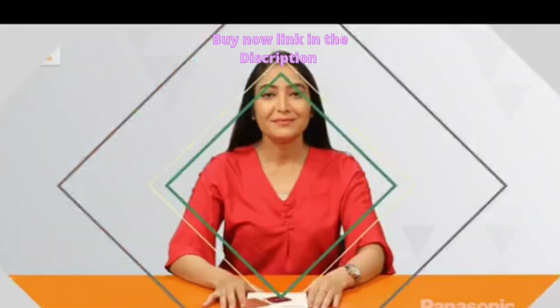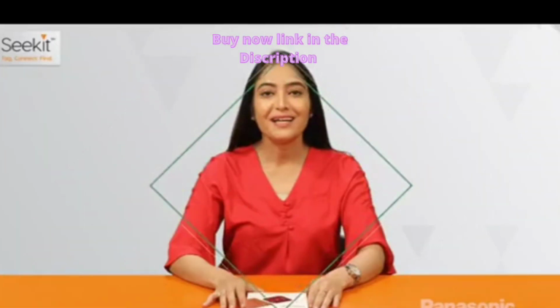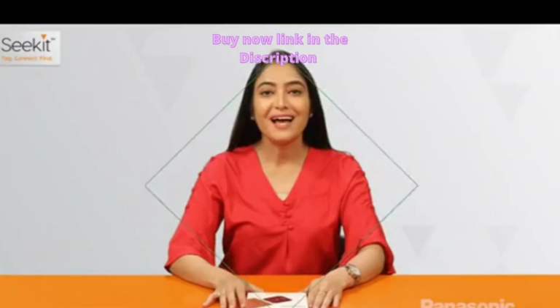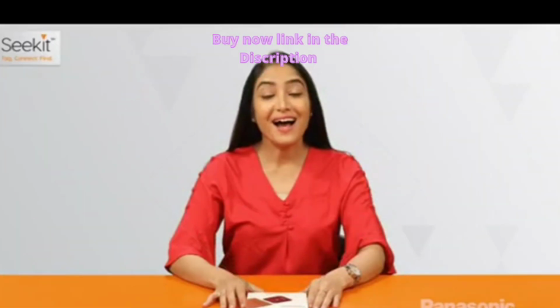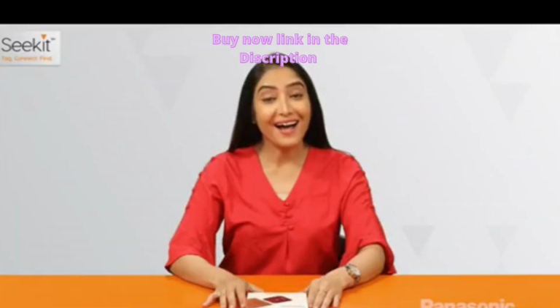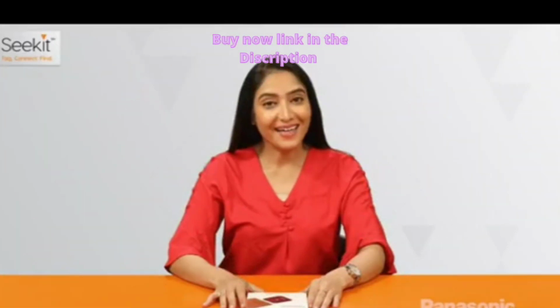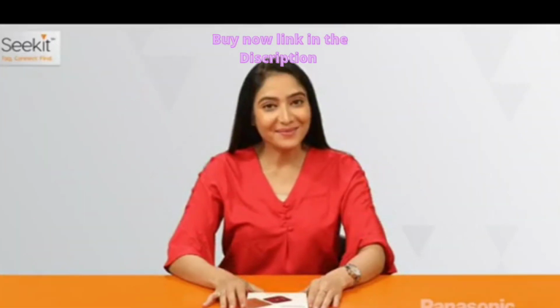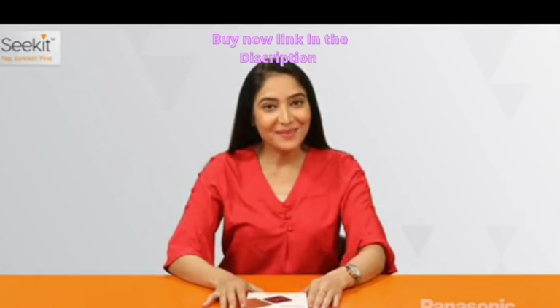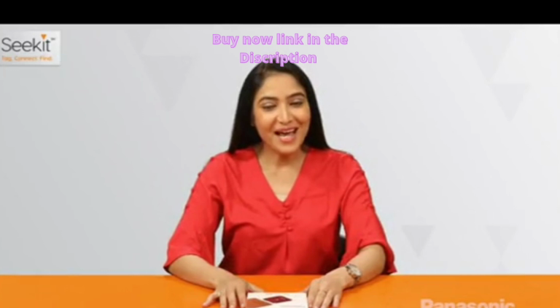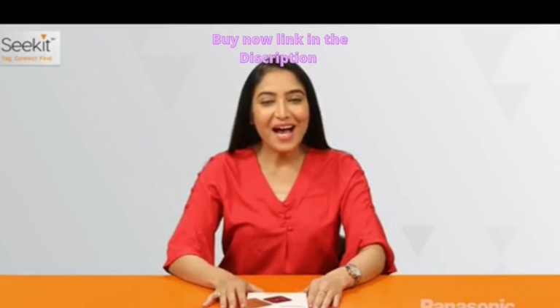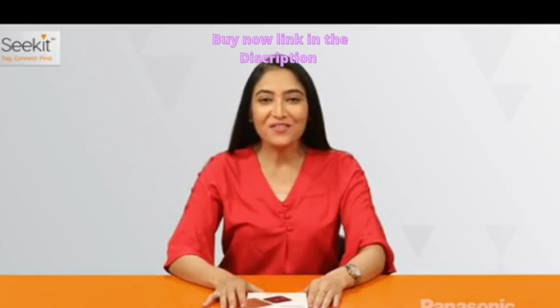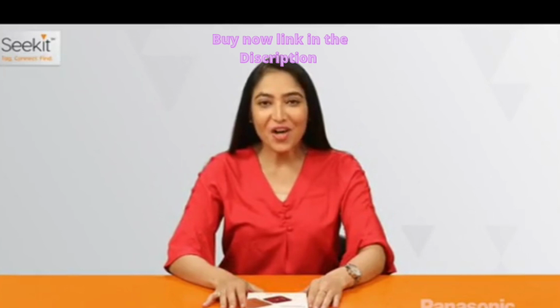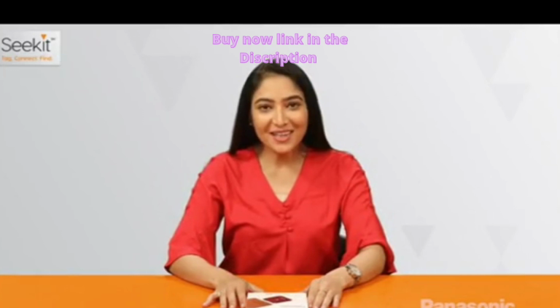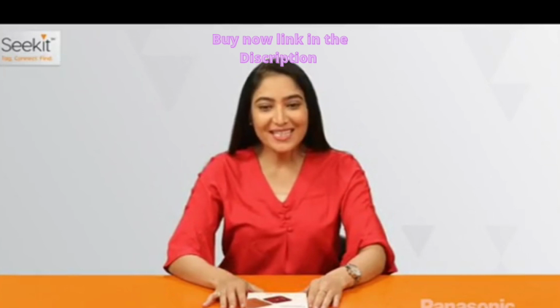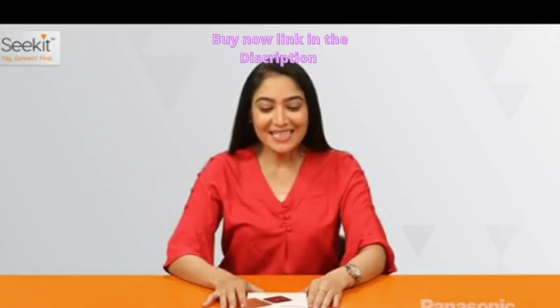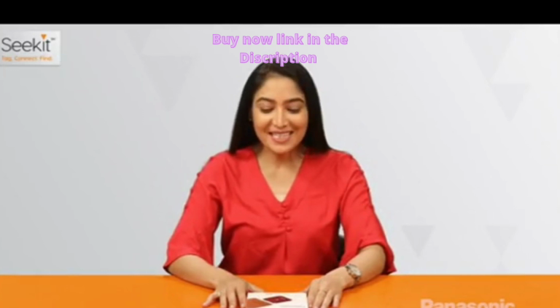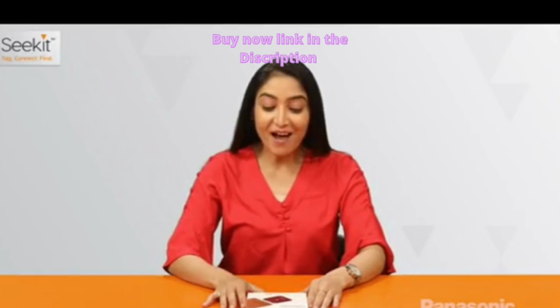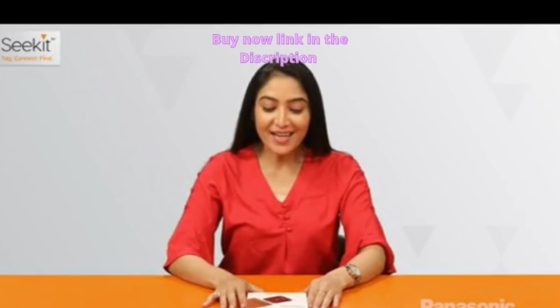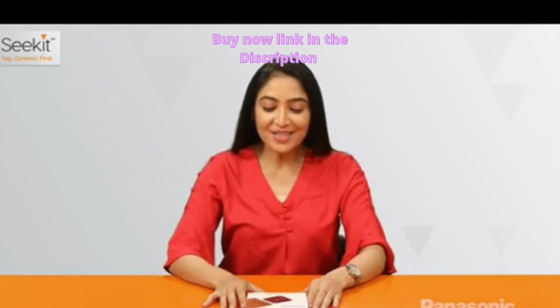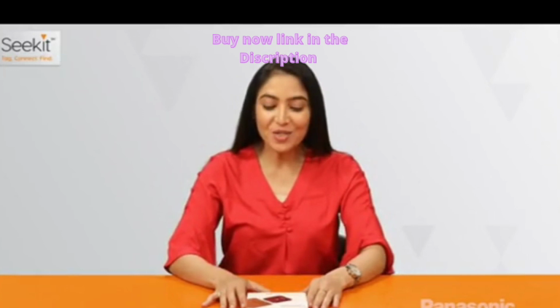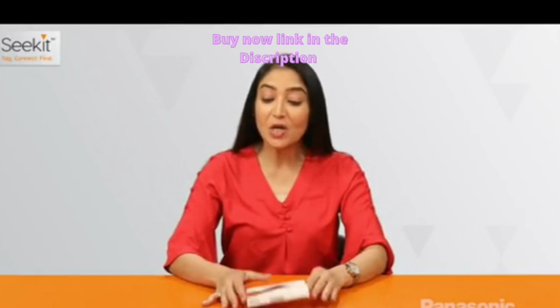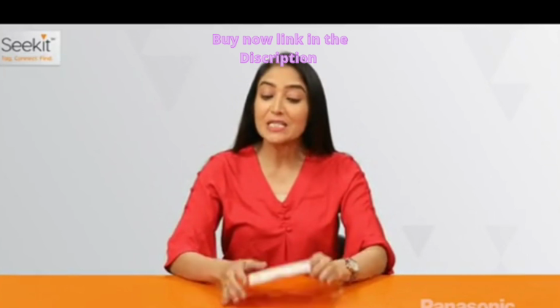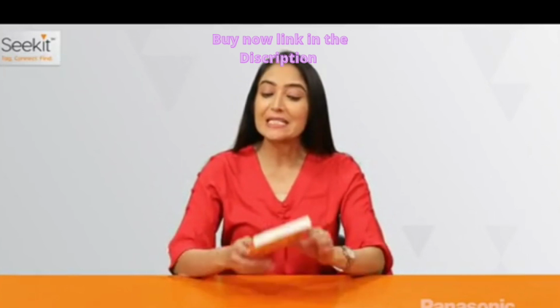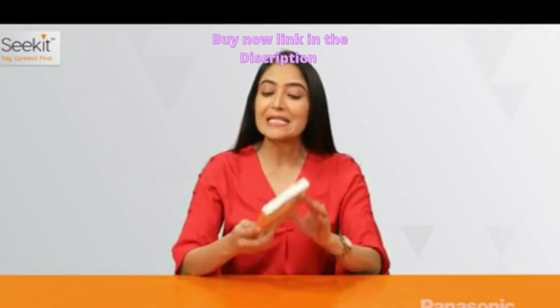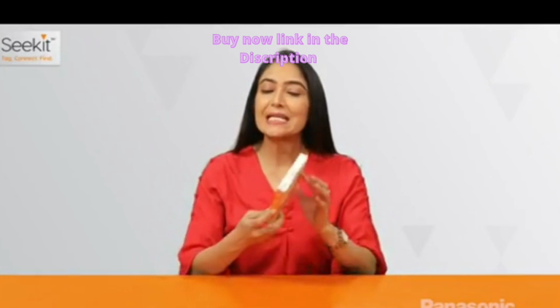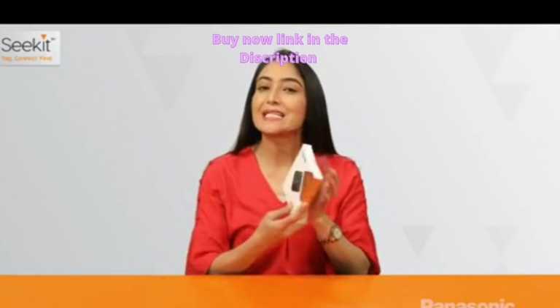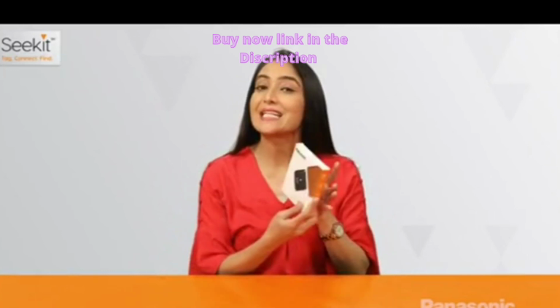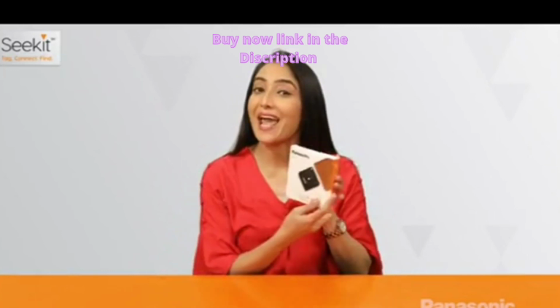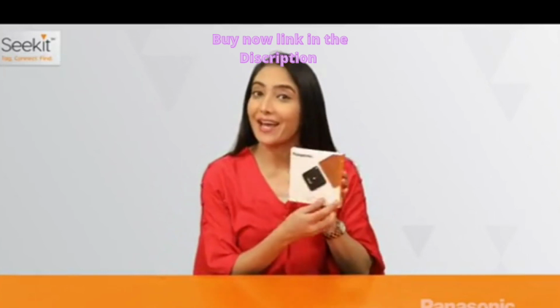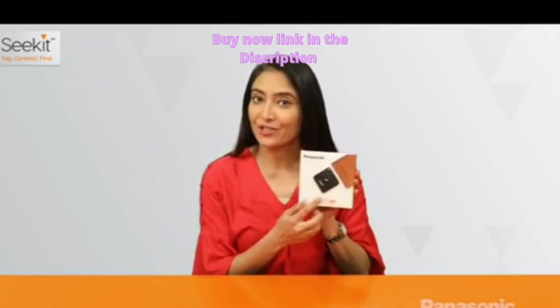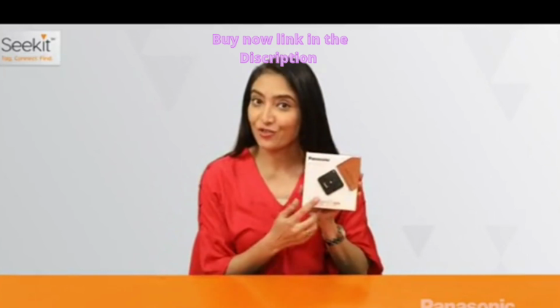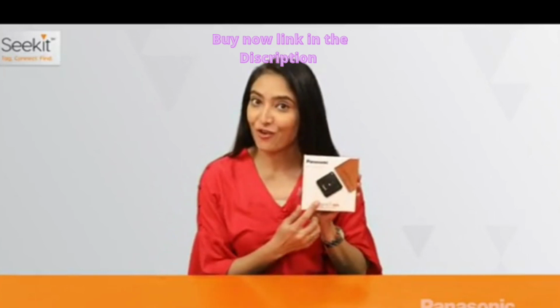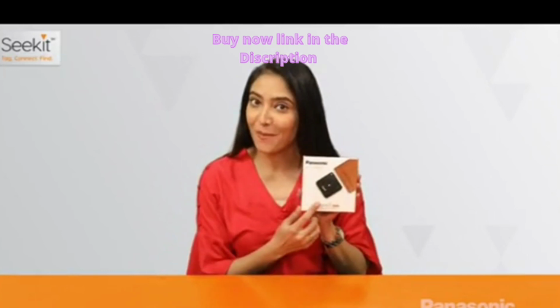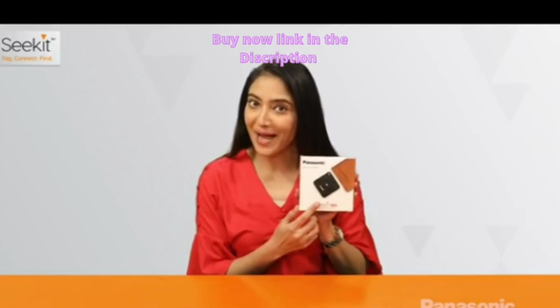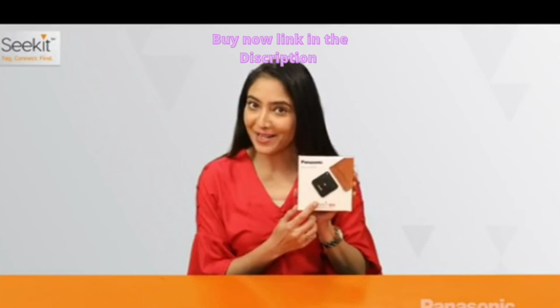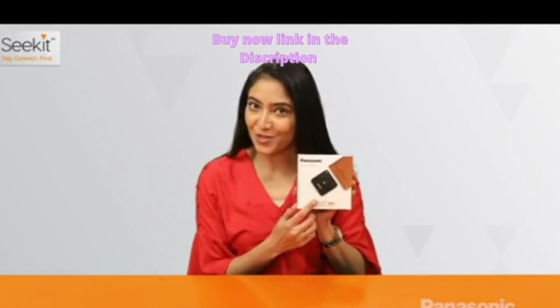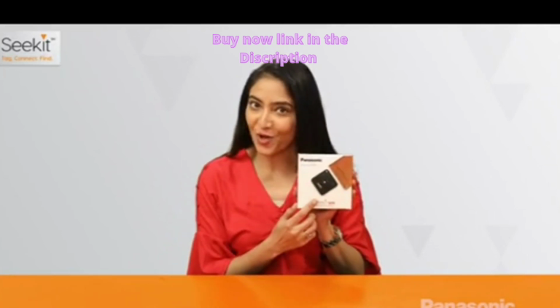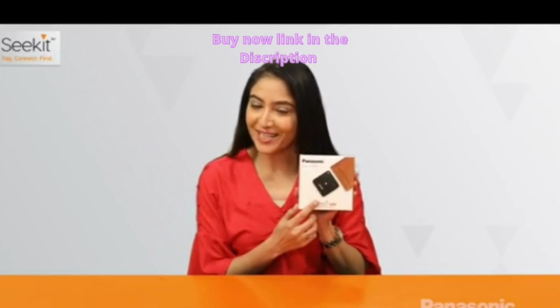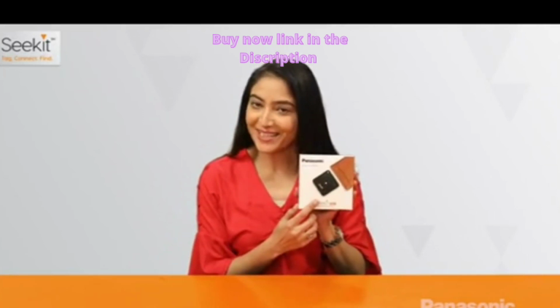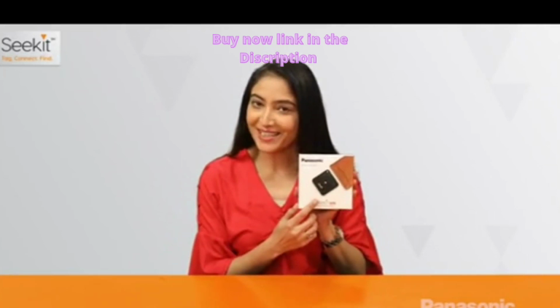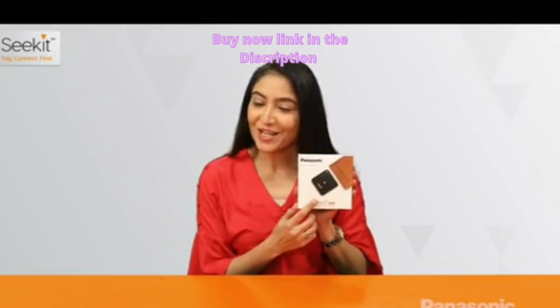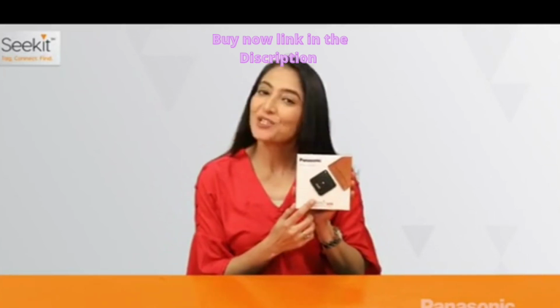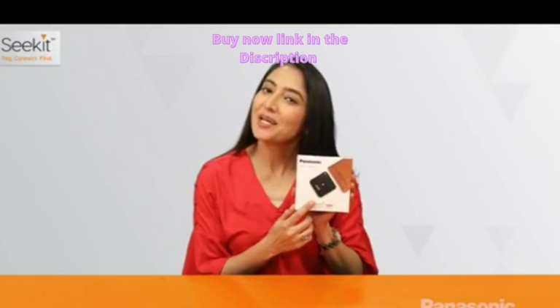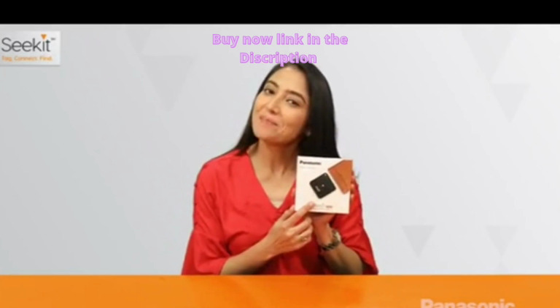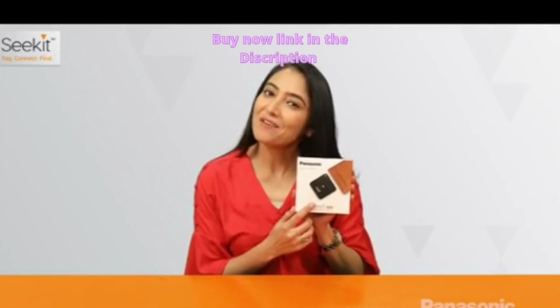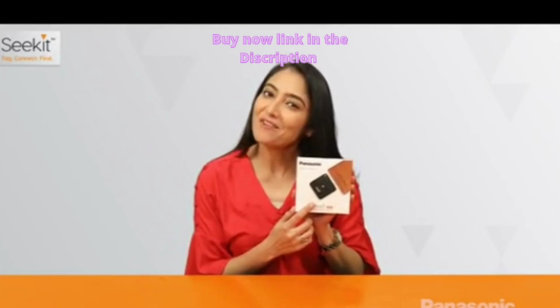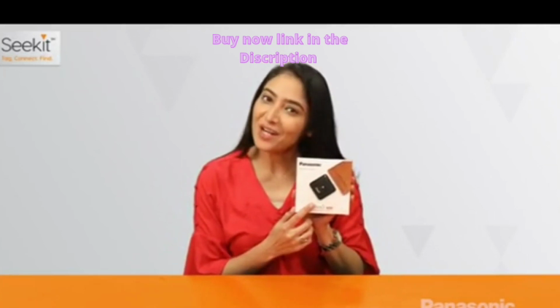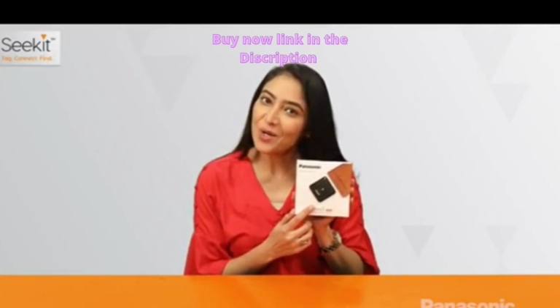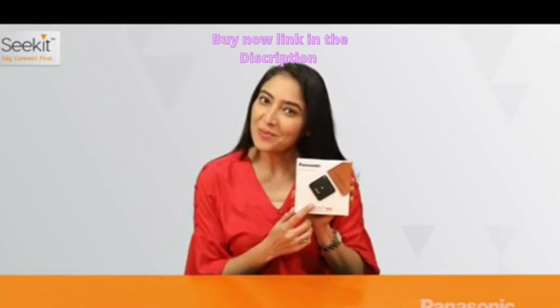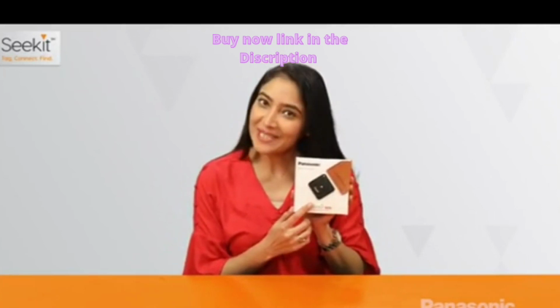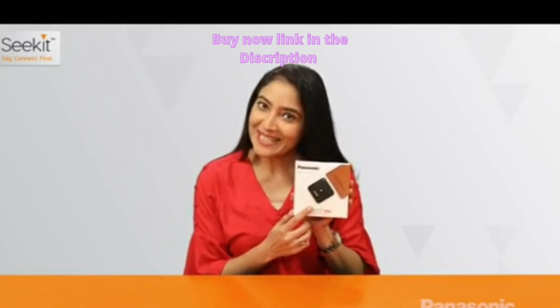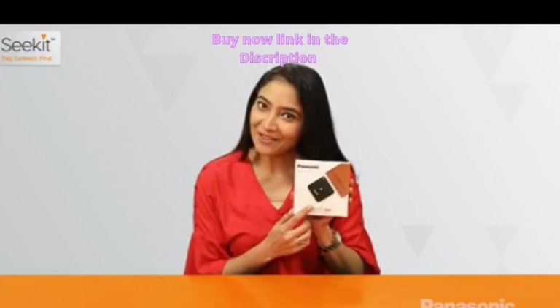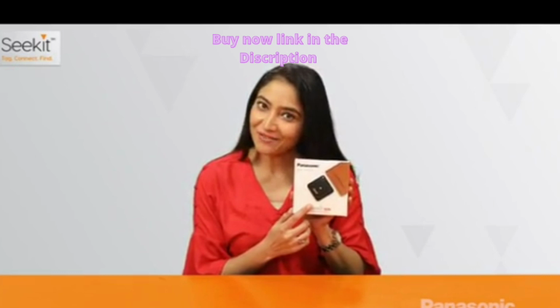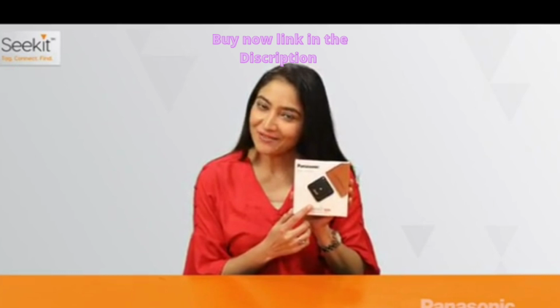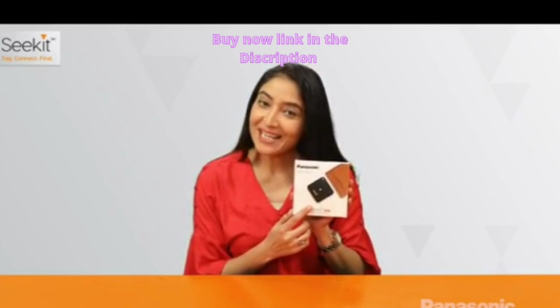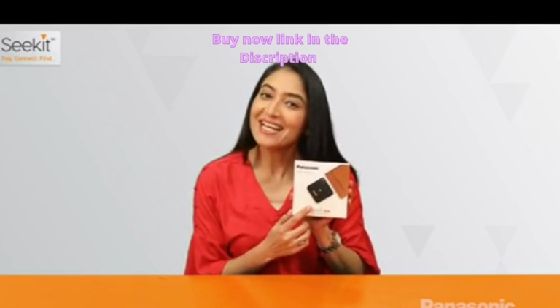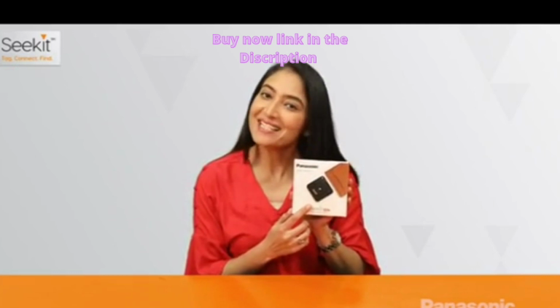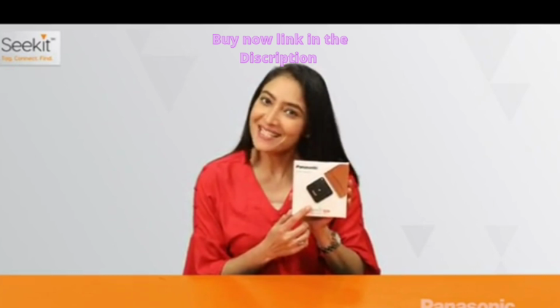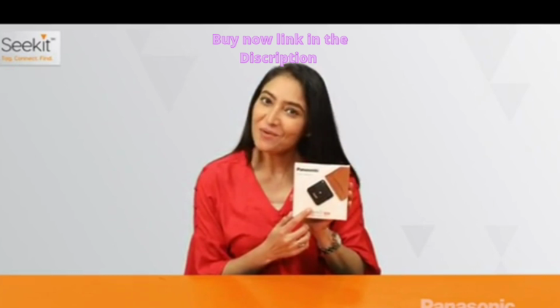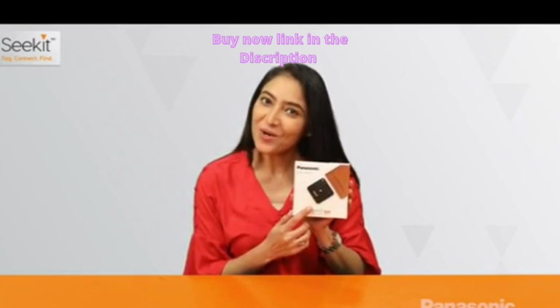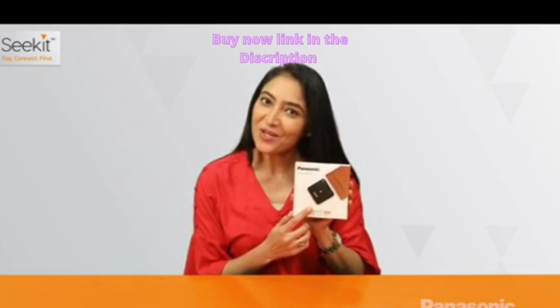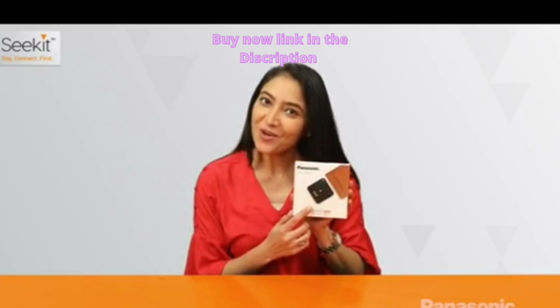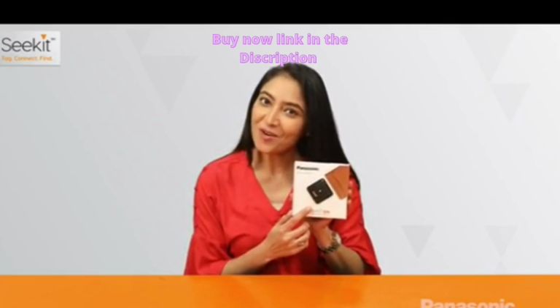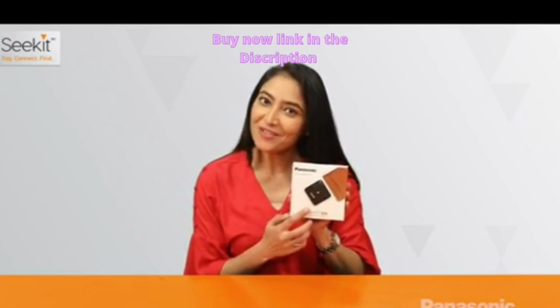Hi, I've got this device called C-Kit Edge from Panasonic to keep my valuables safe. Let's see what all it offers.